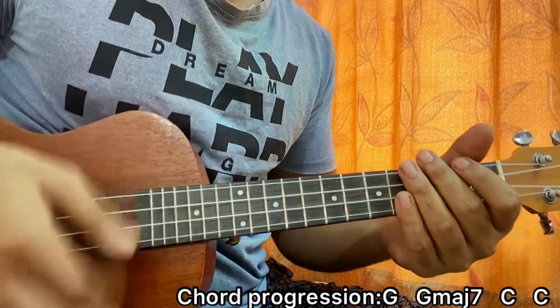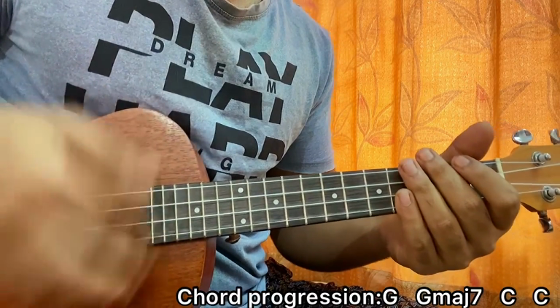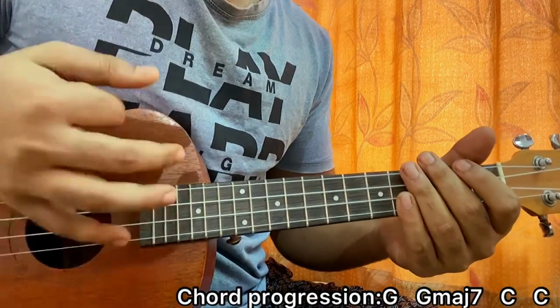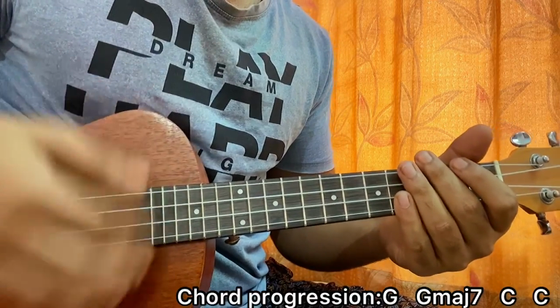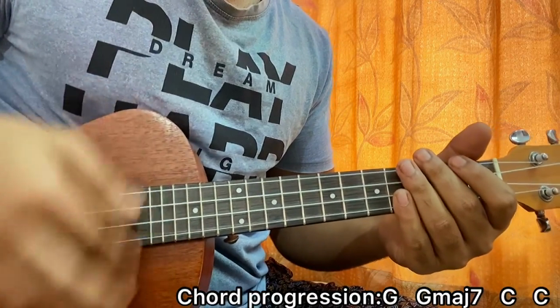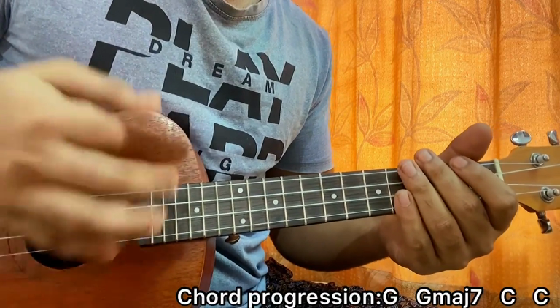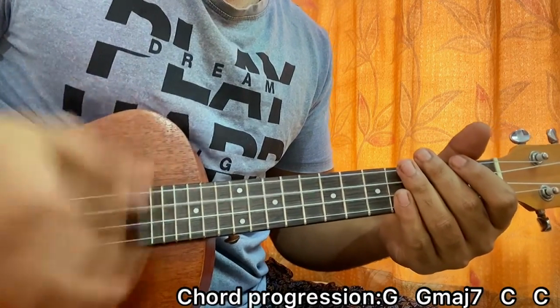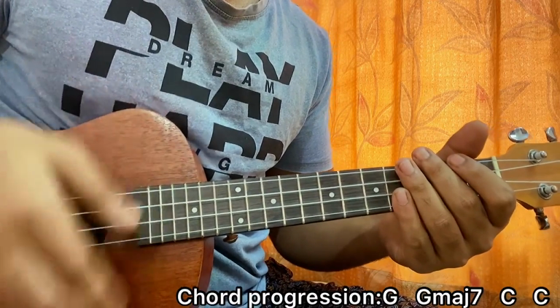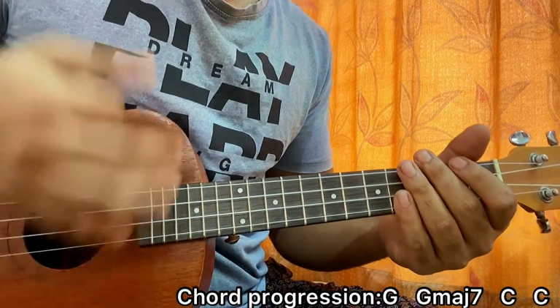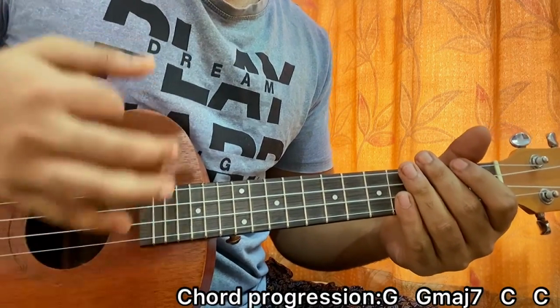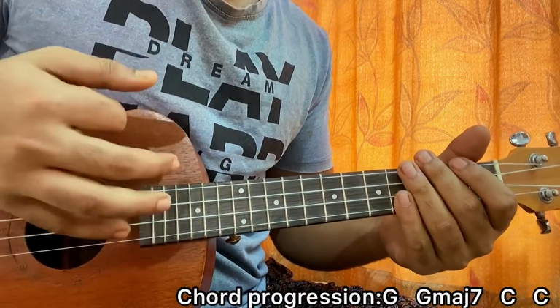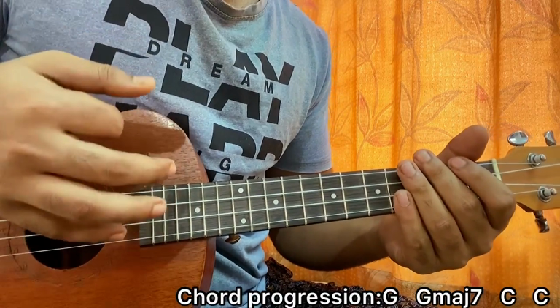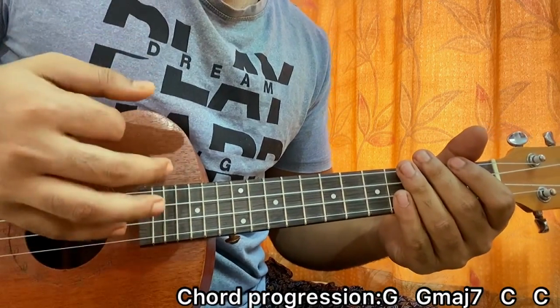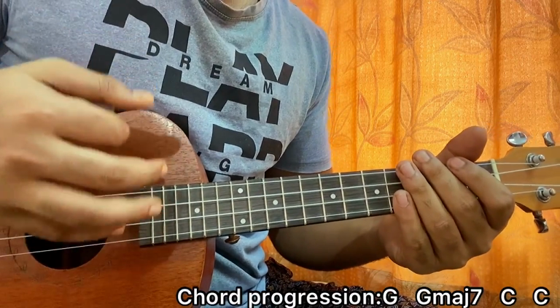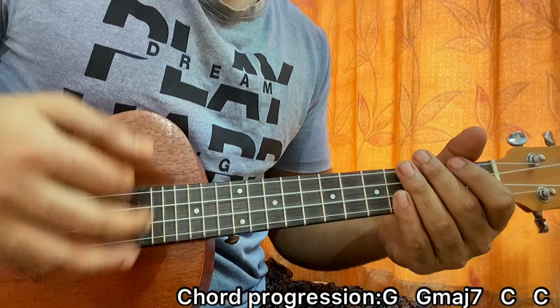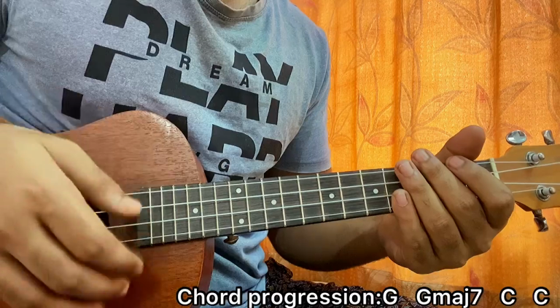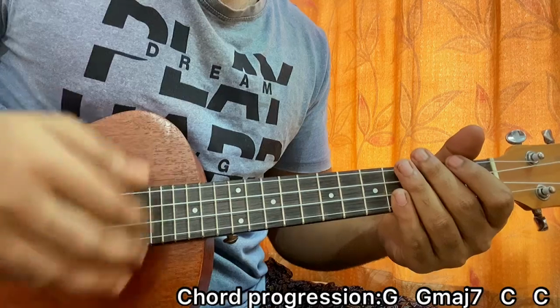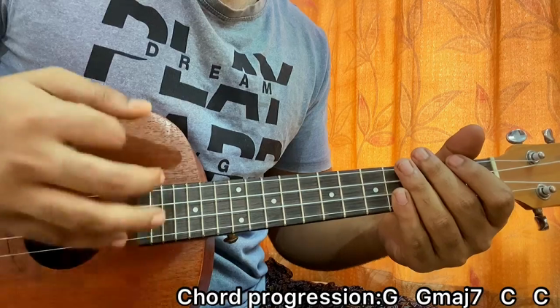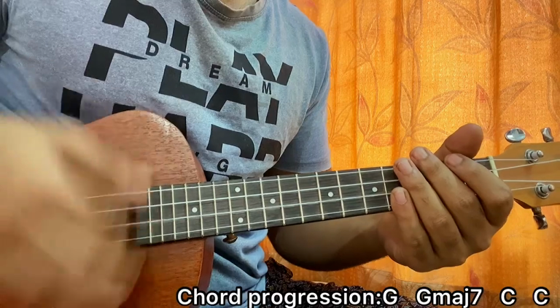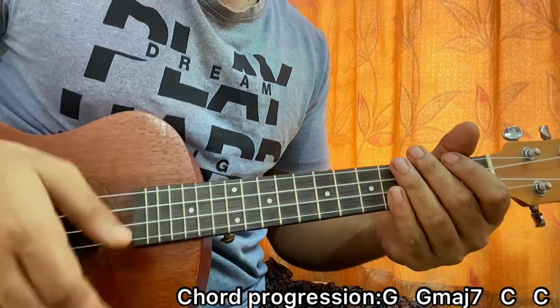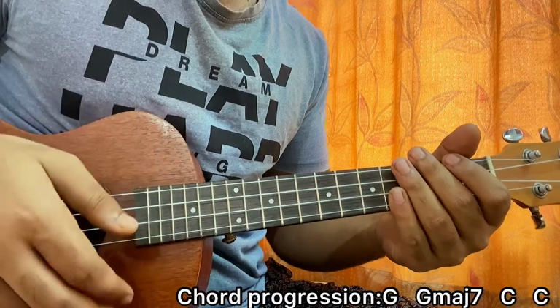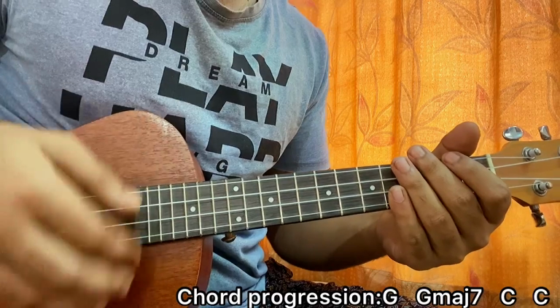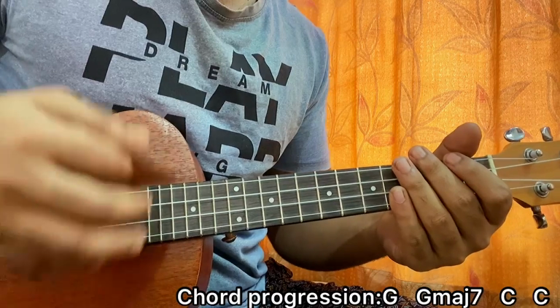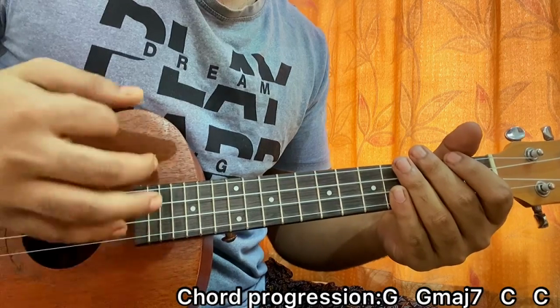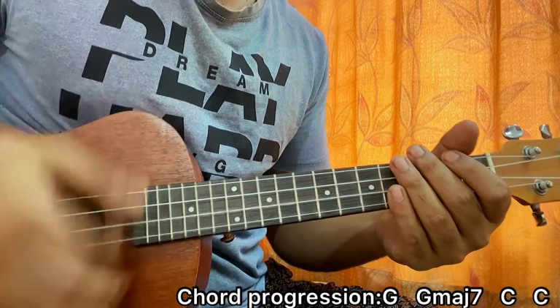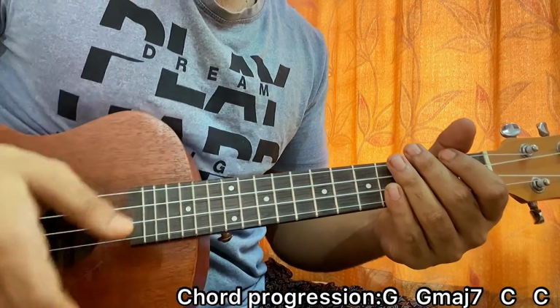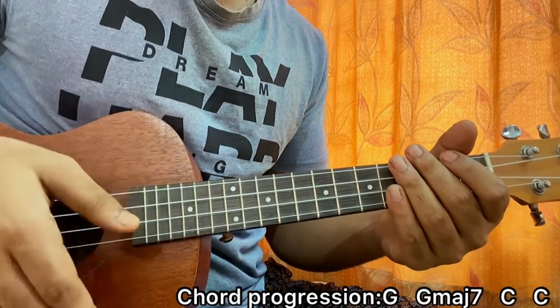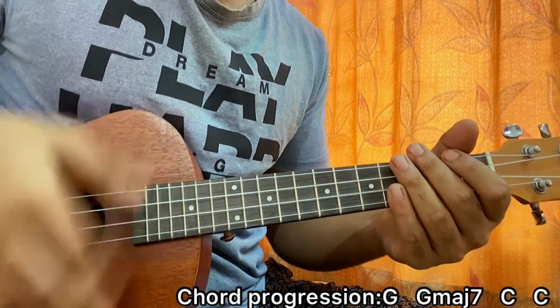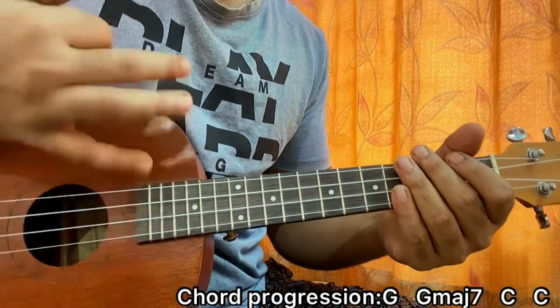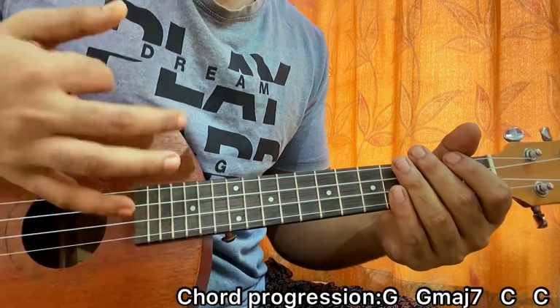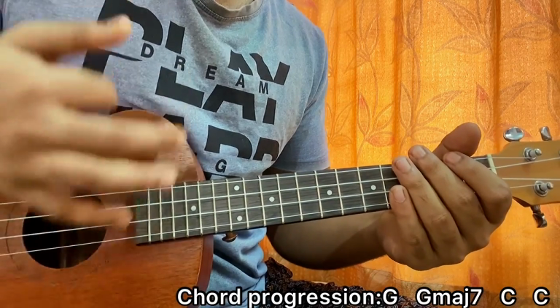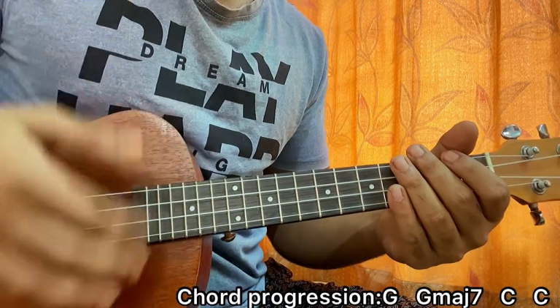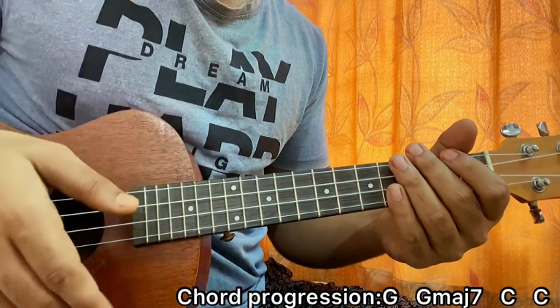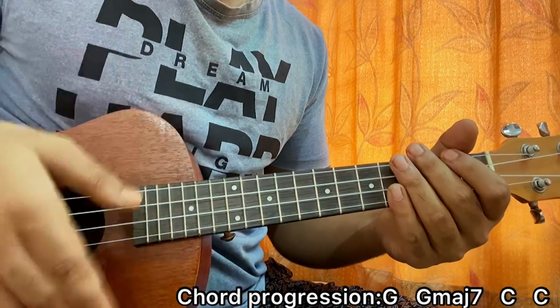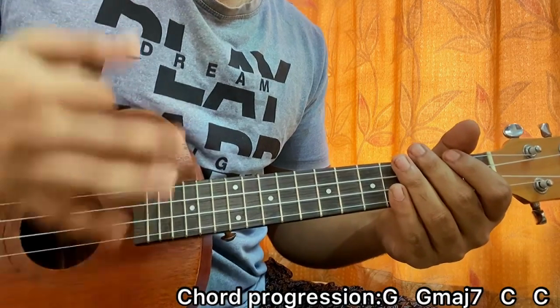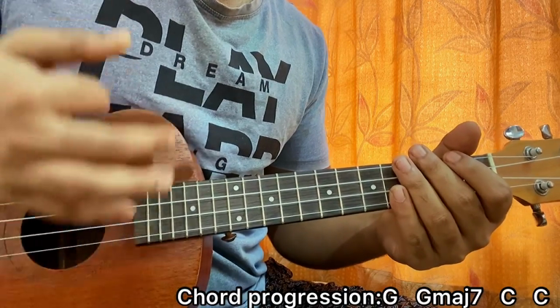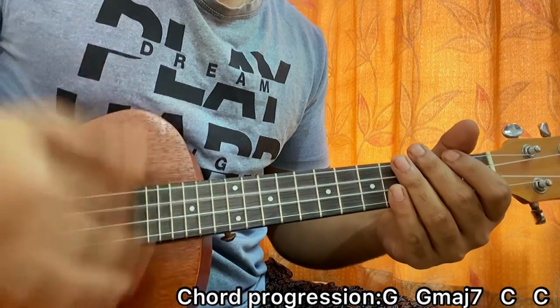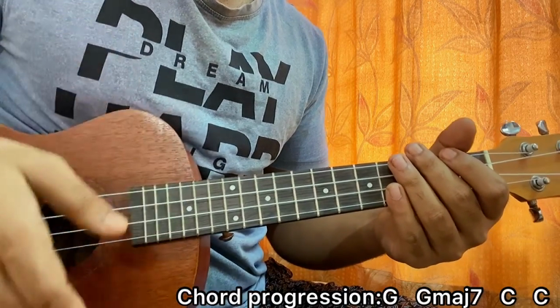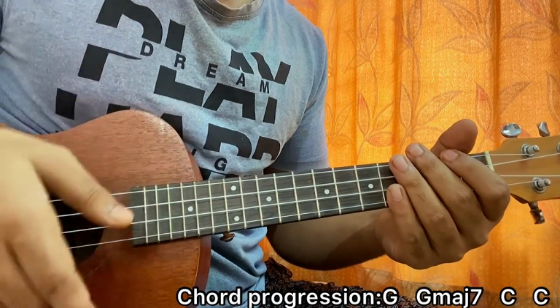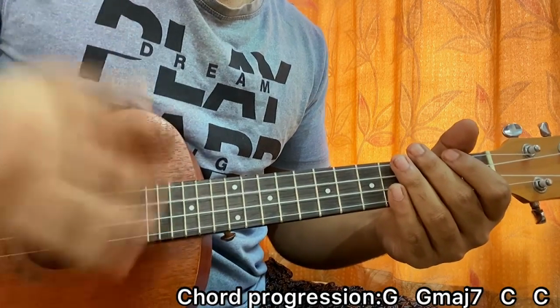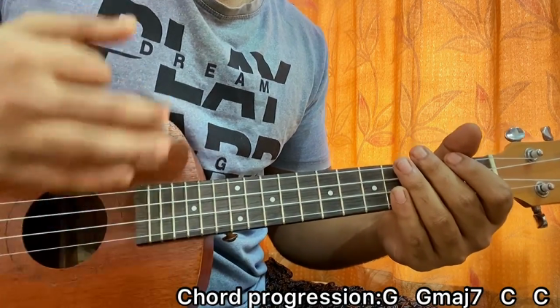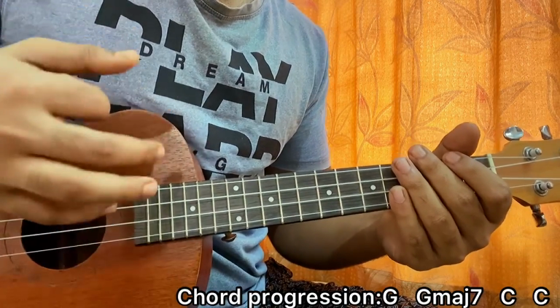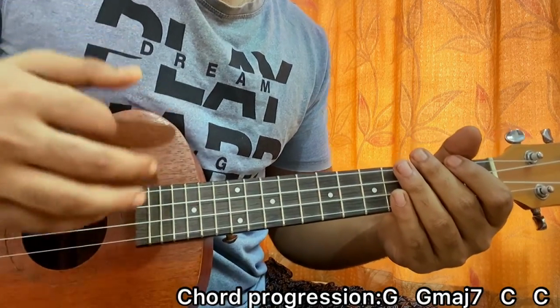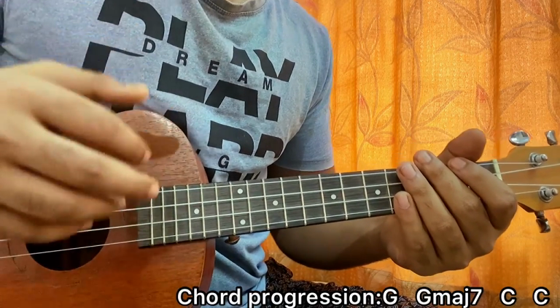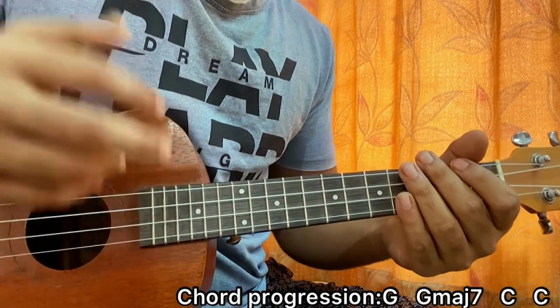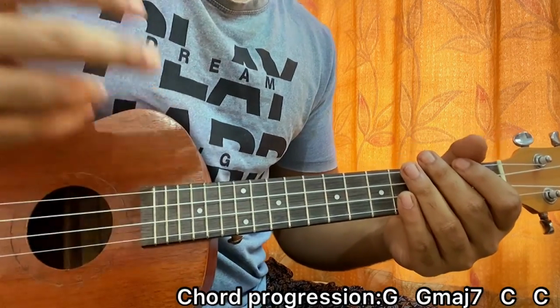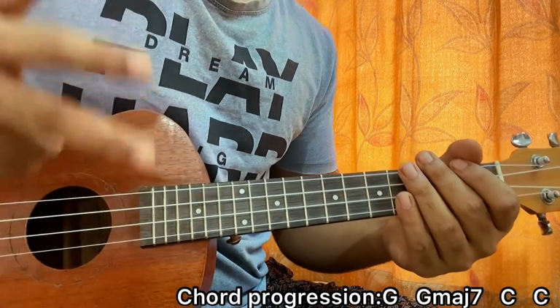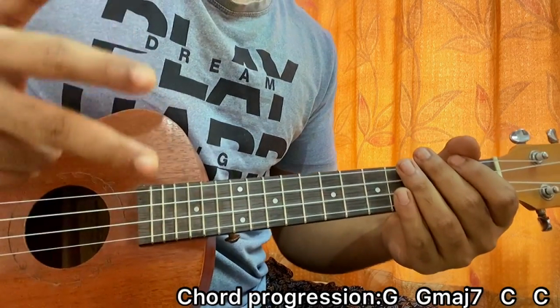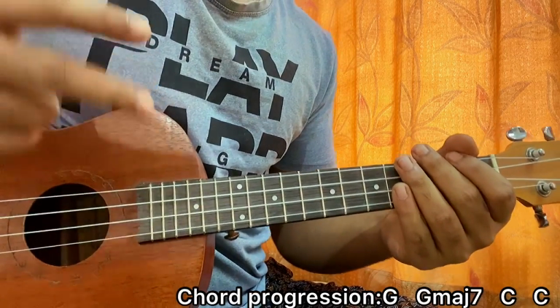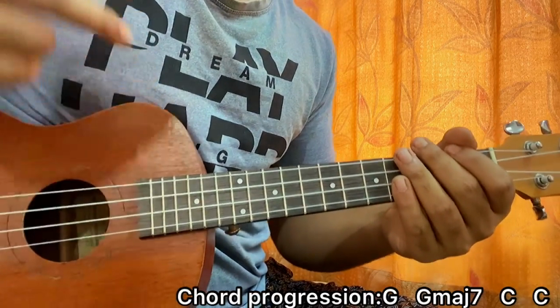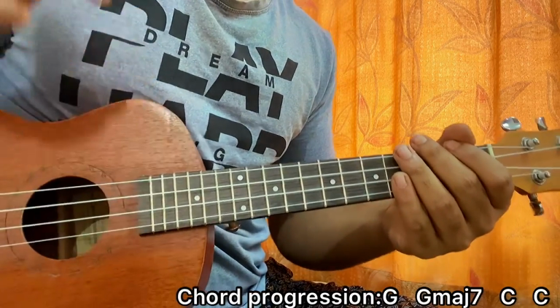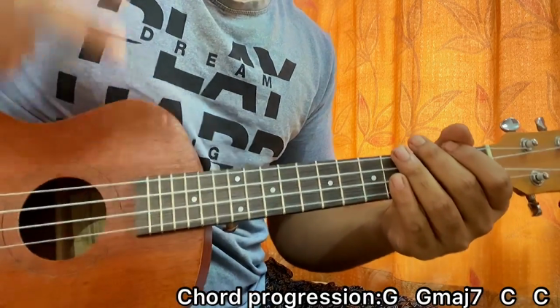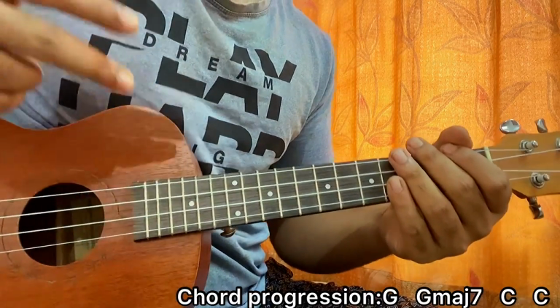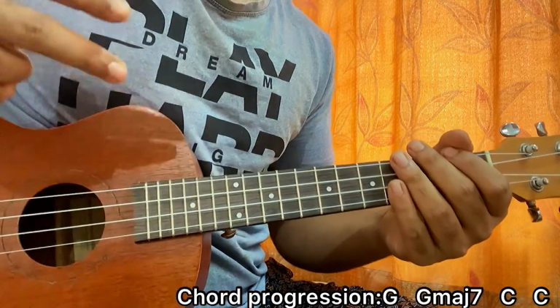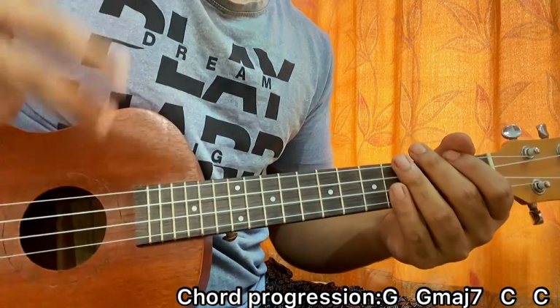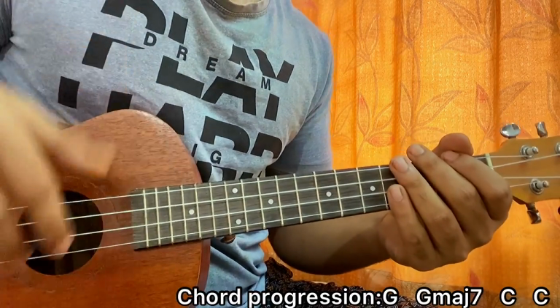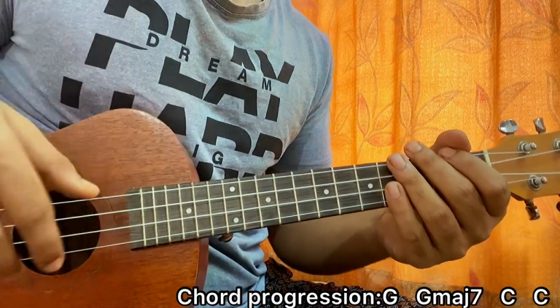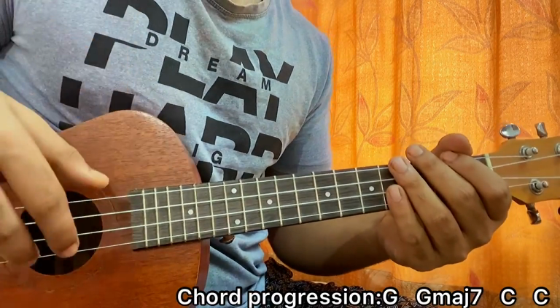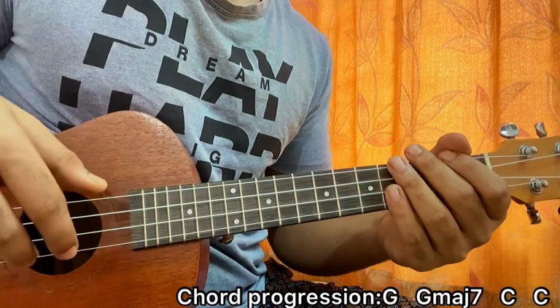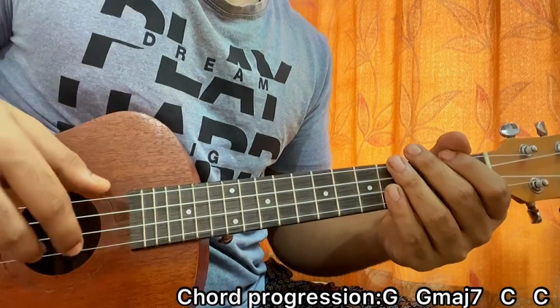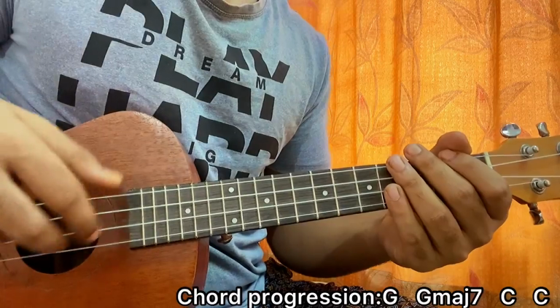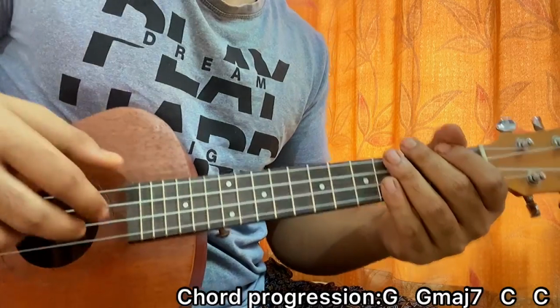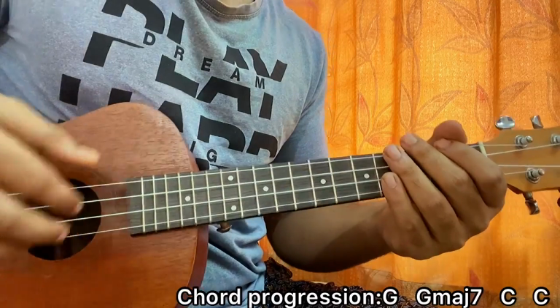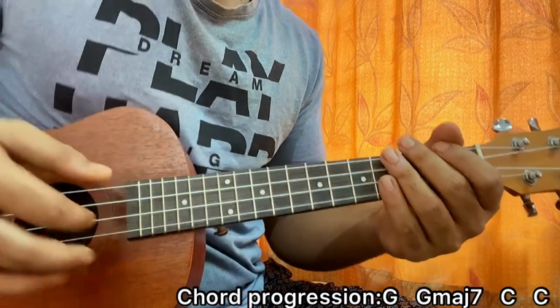What I'm doing is I'm going down, down, up, up, down, up. So the strumming pattern is: down, down, up, up, down, up. I'm doing it once on every chord.